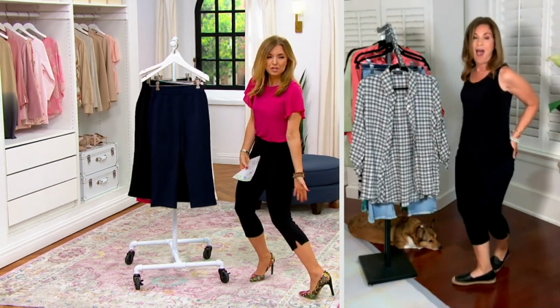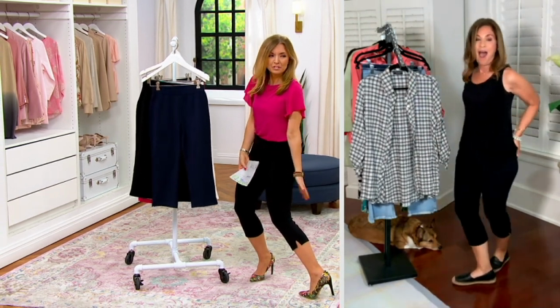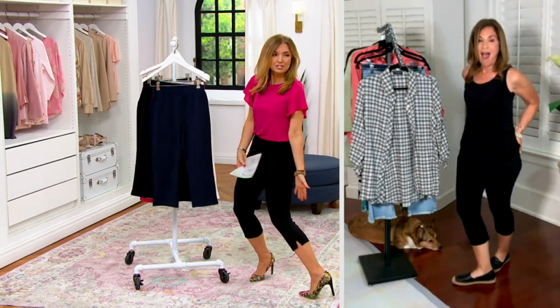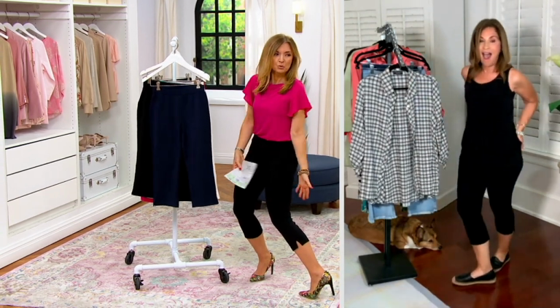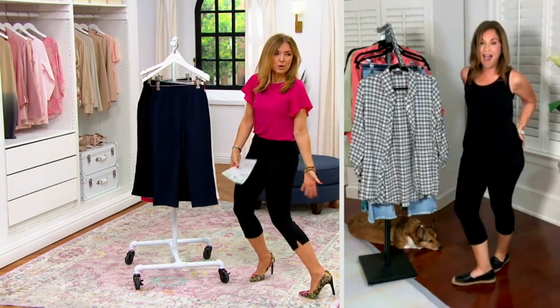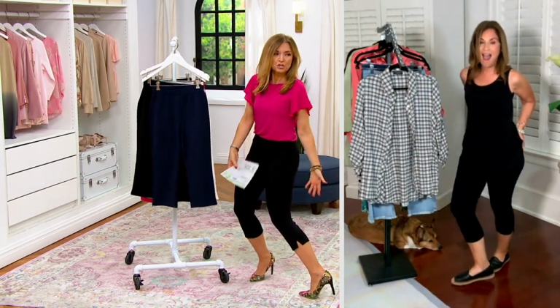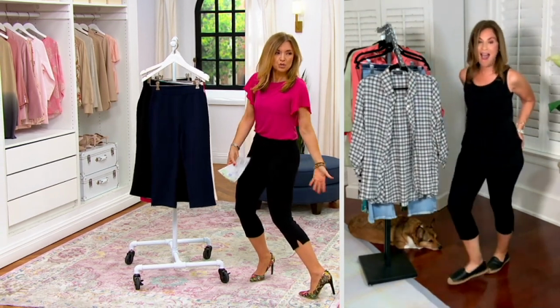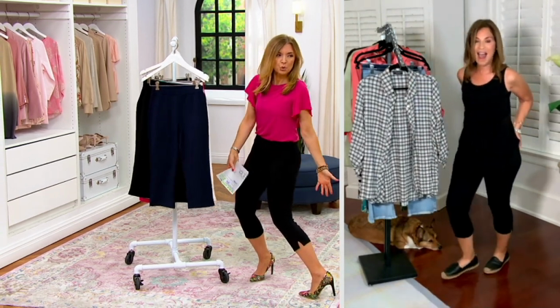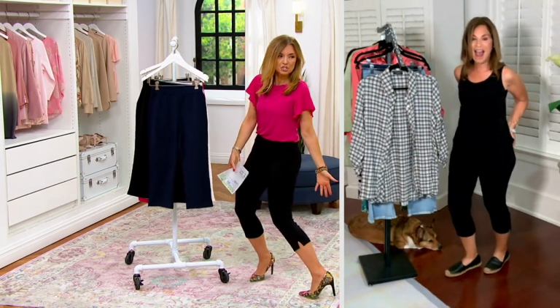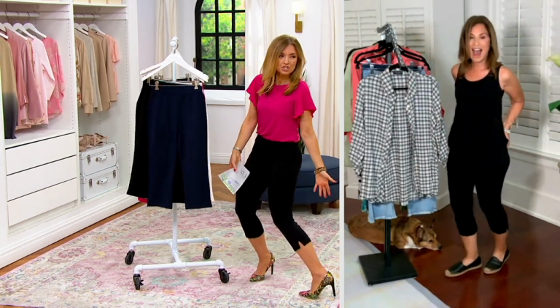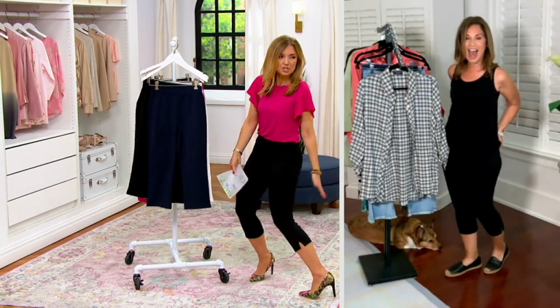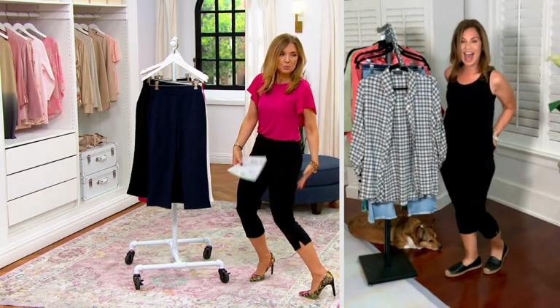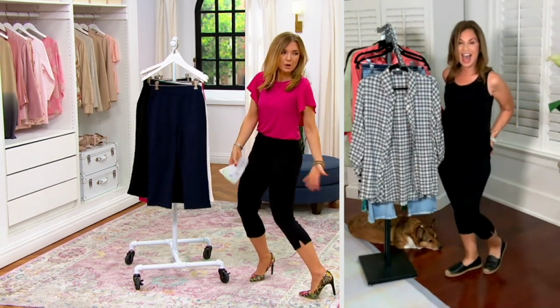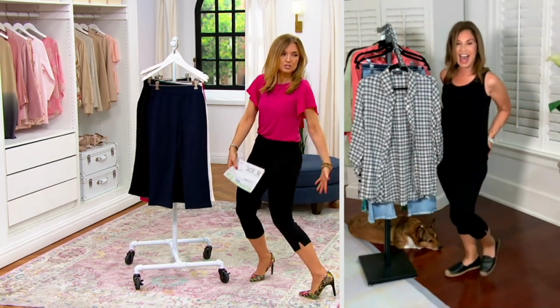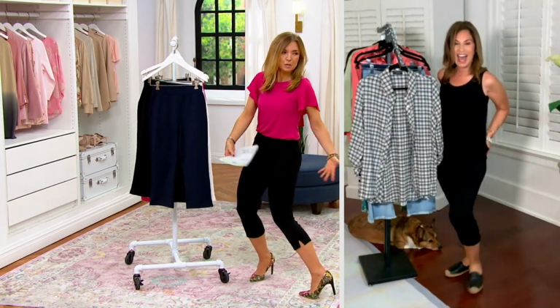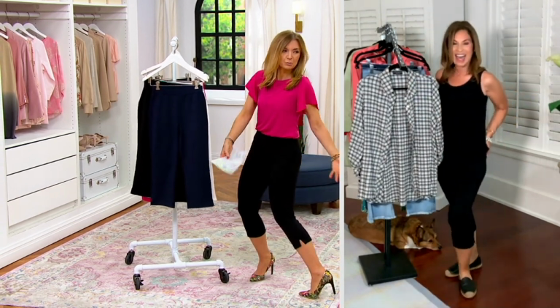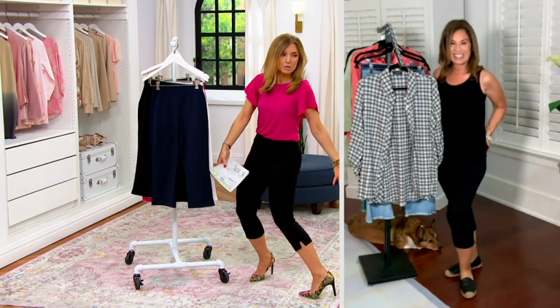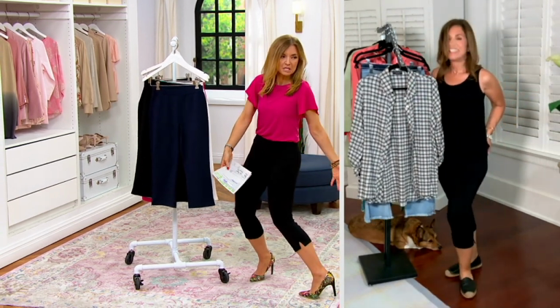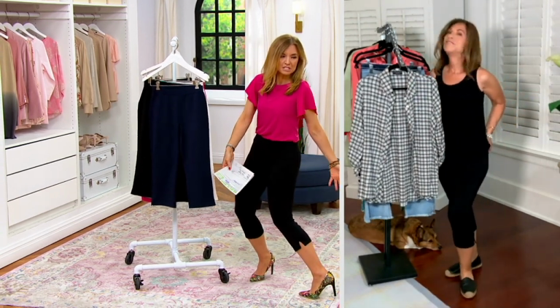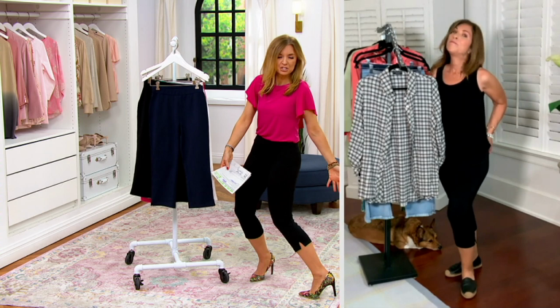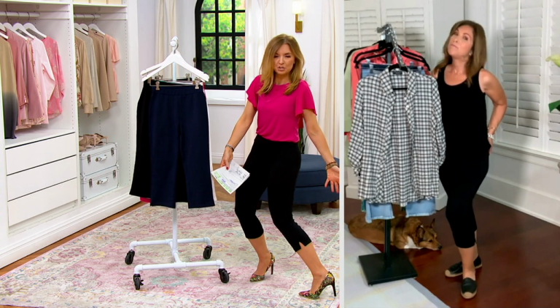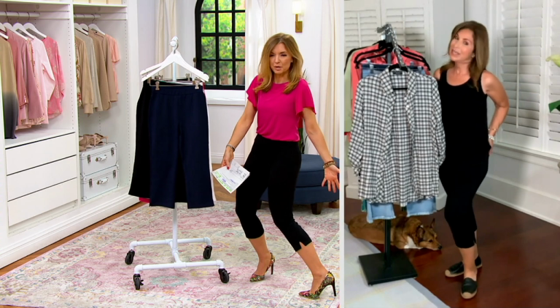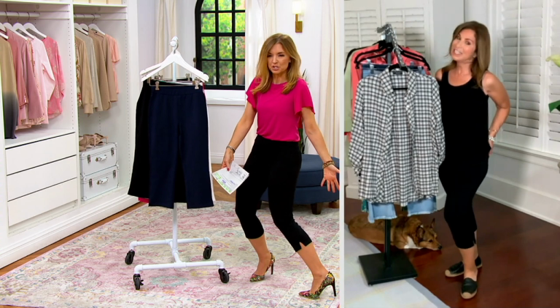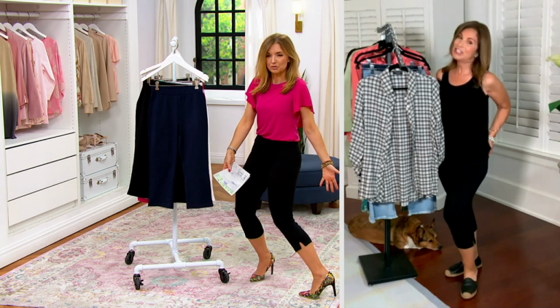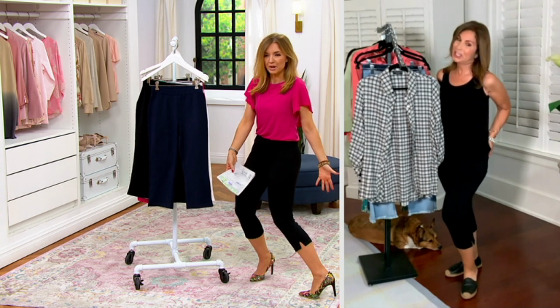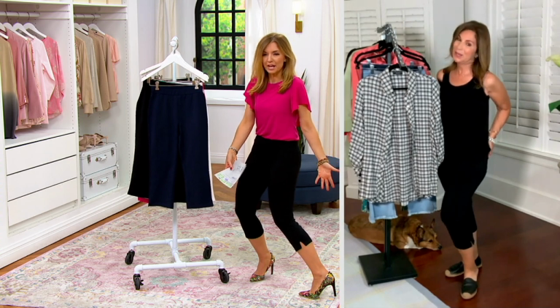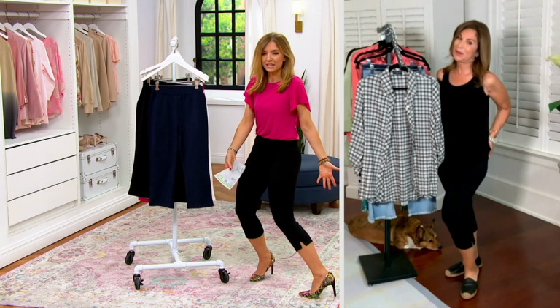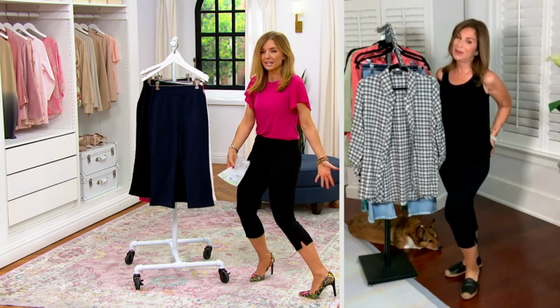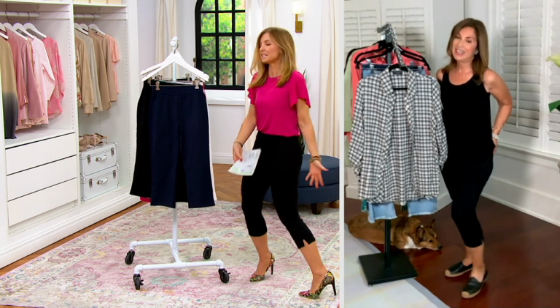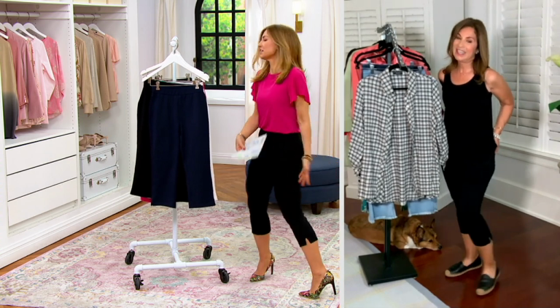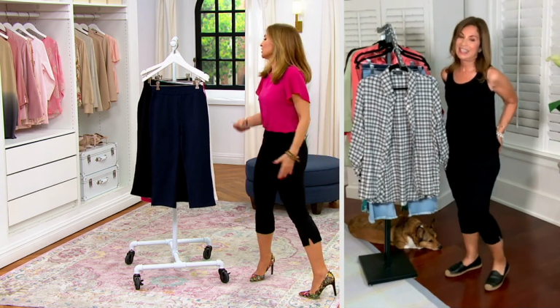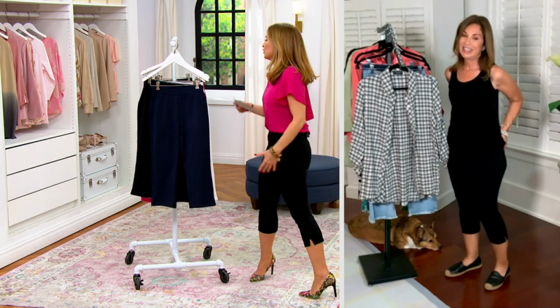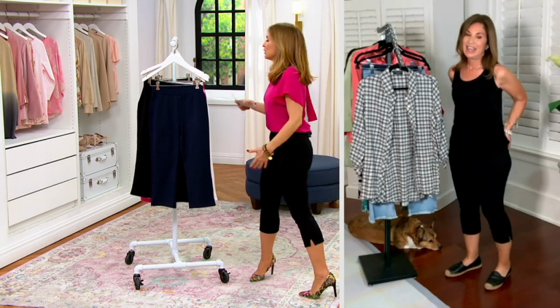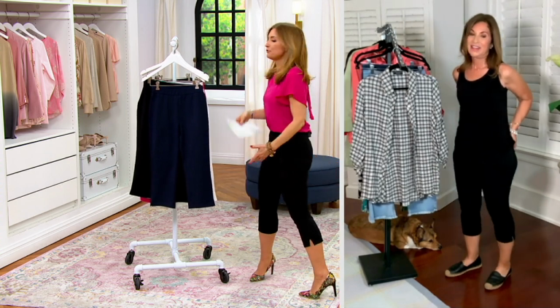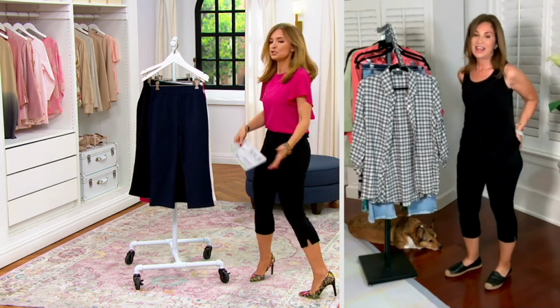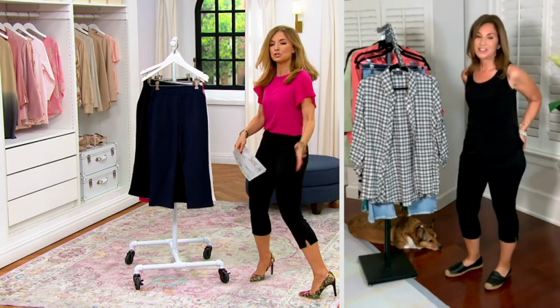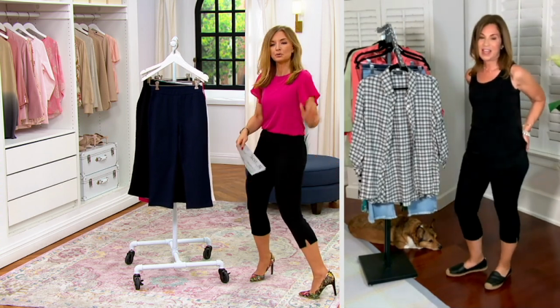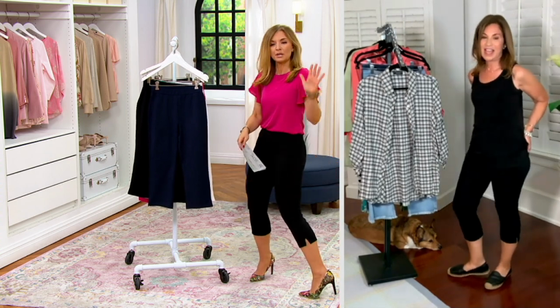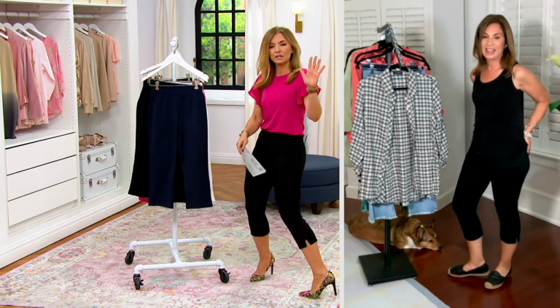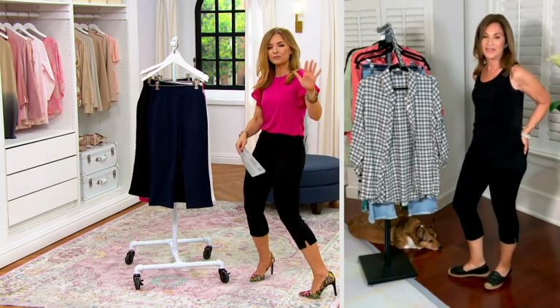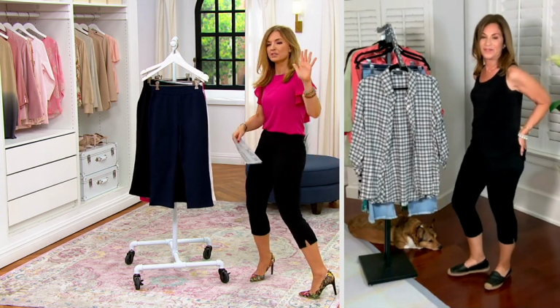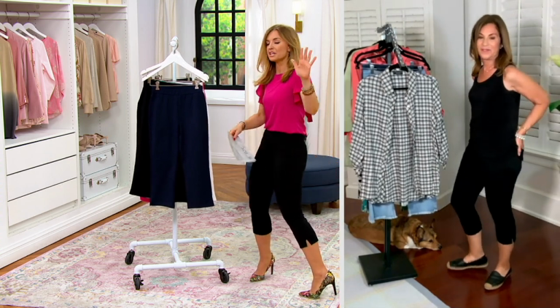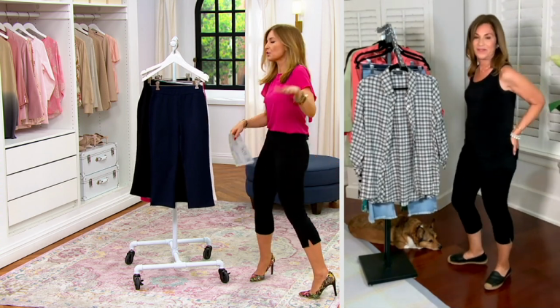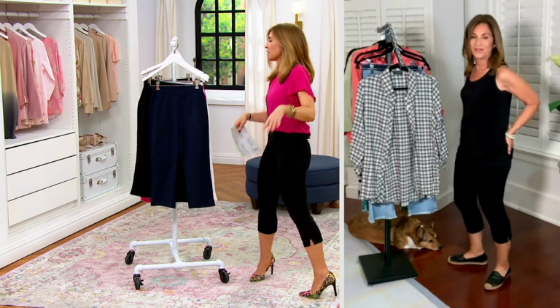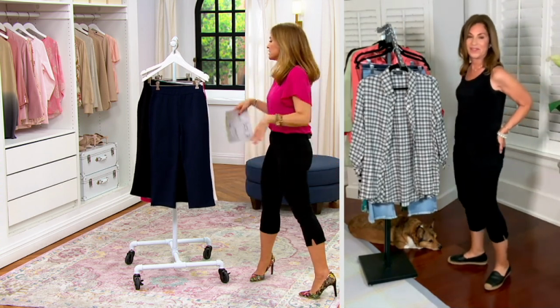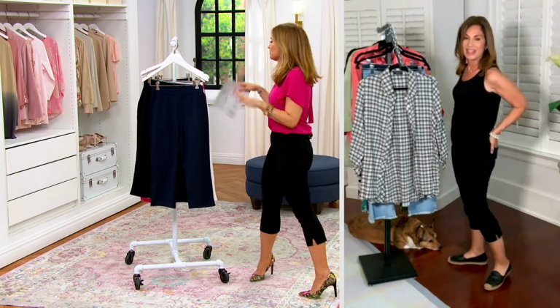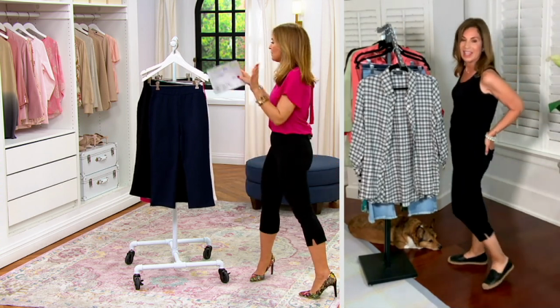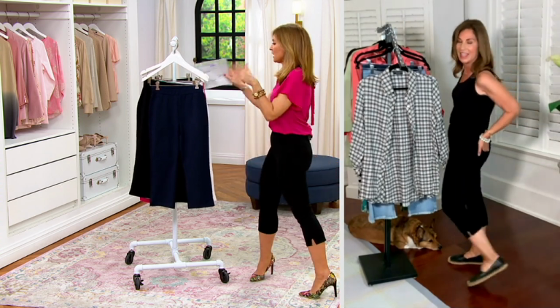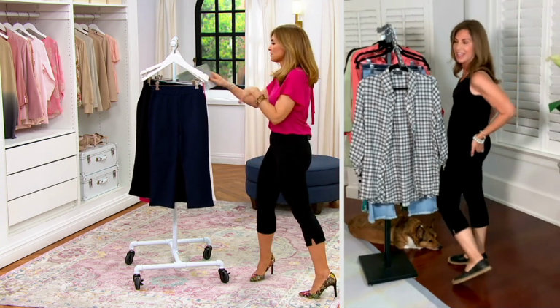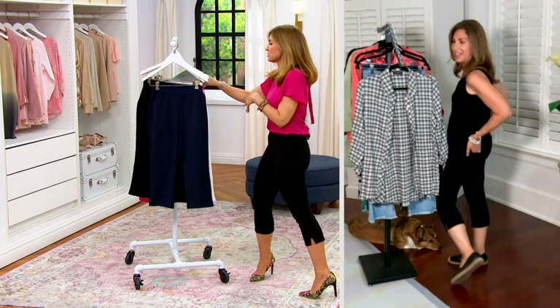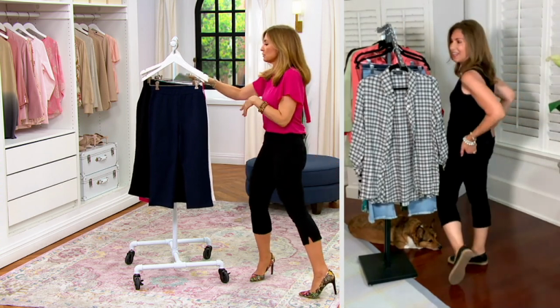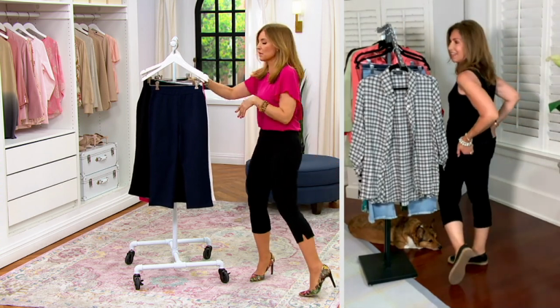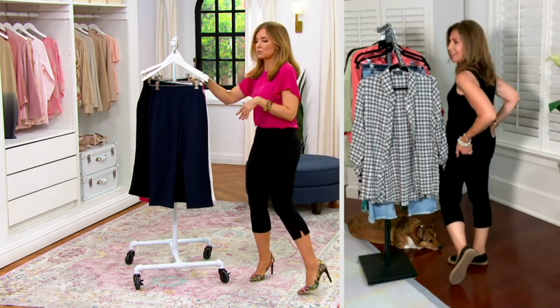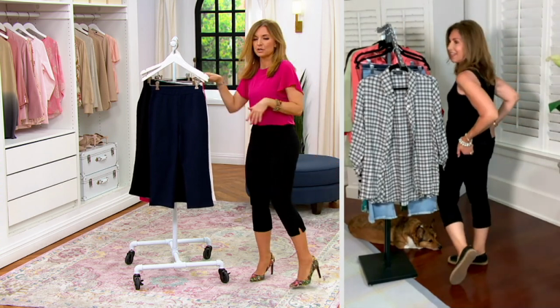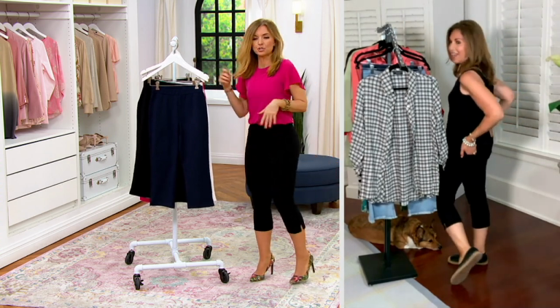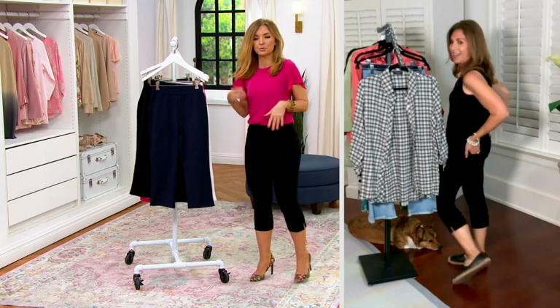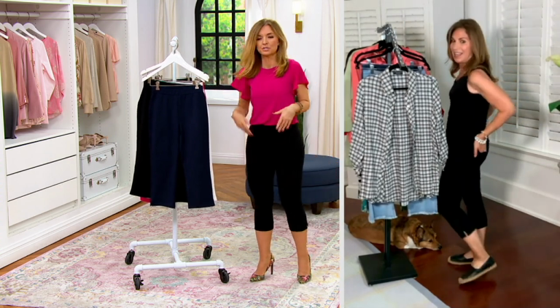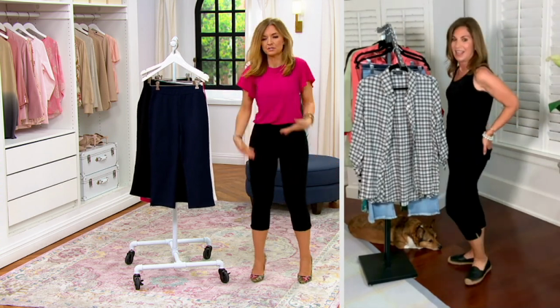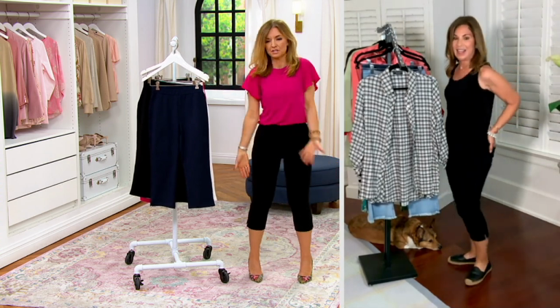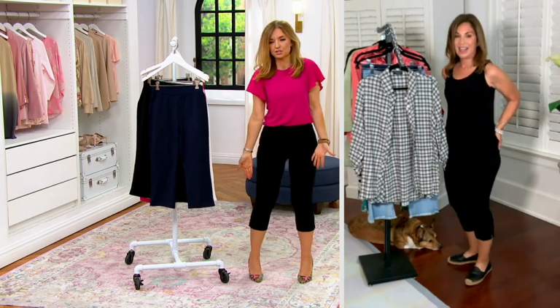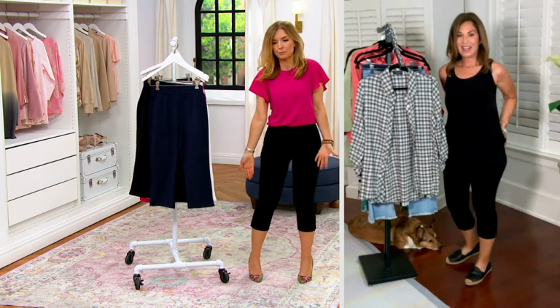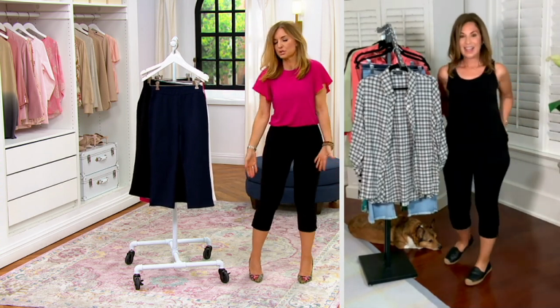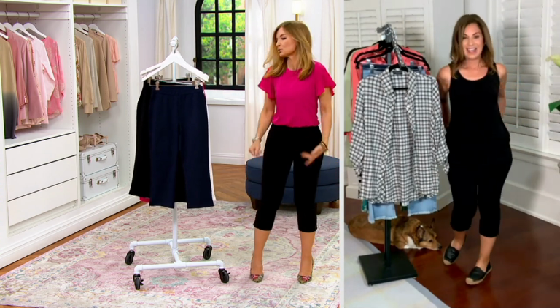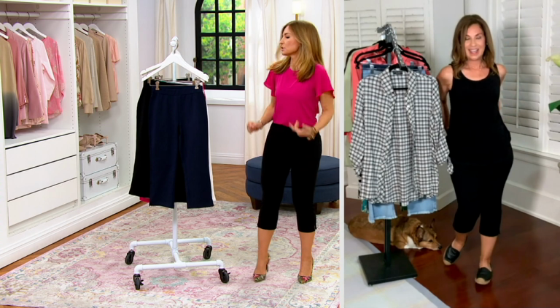Jen doesn't wear shorts — she wears the Capri situation. If you do, I love you, that's awesome. I just don't like wearing shorts. These are my shorts.